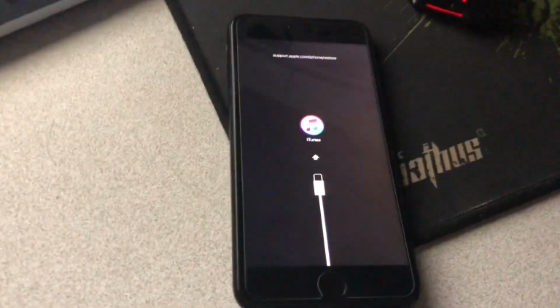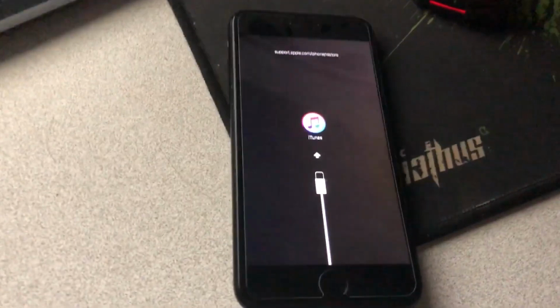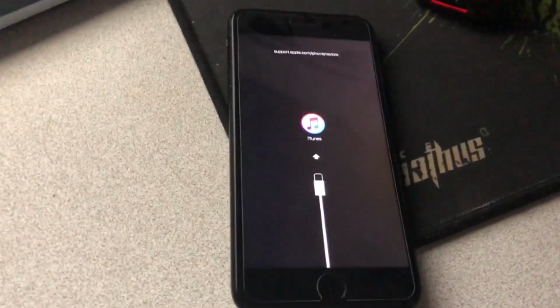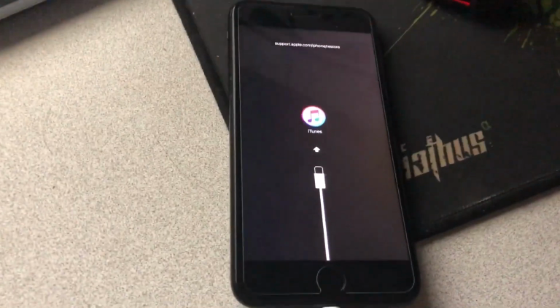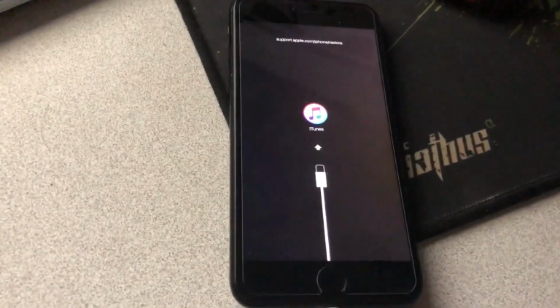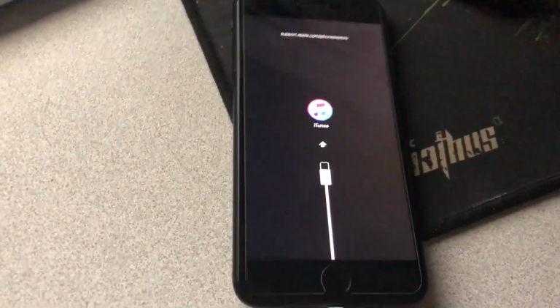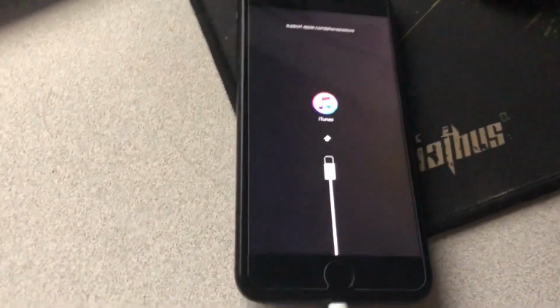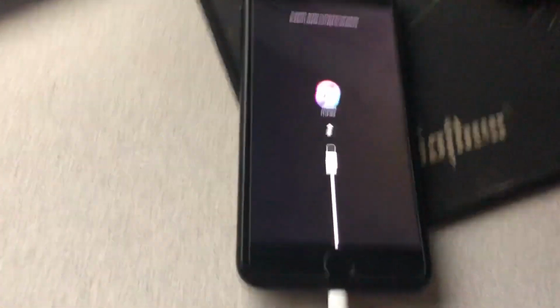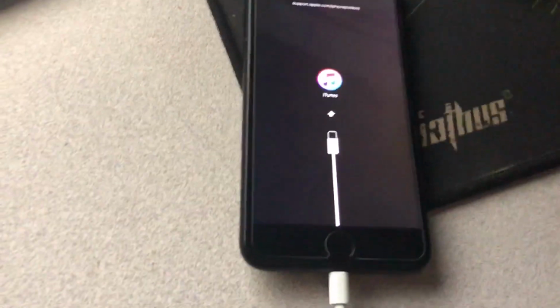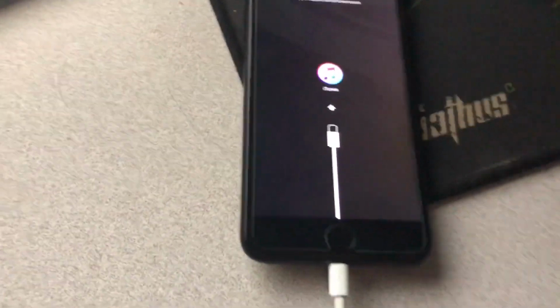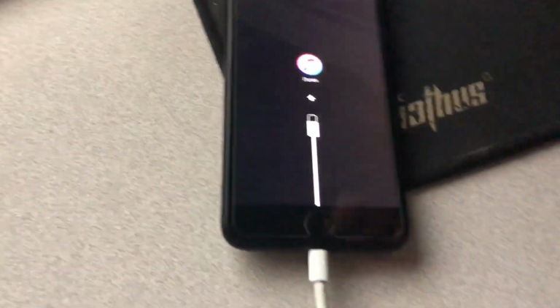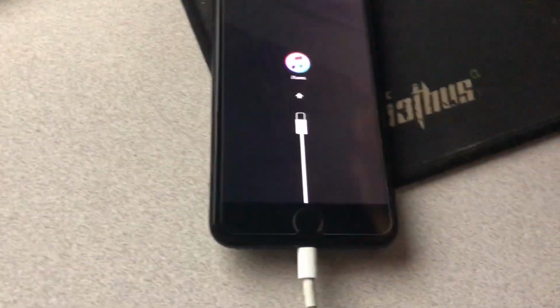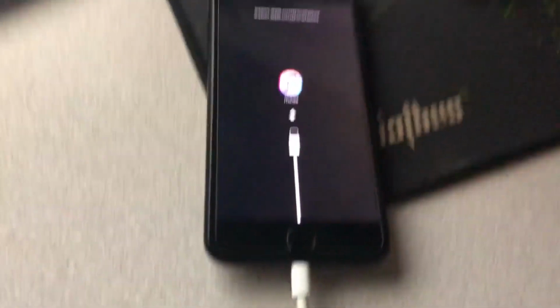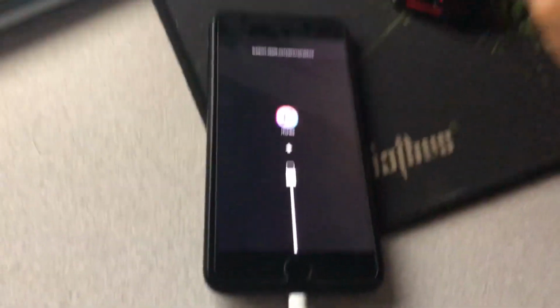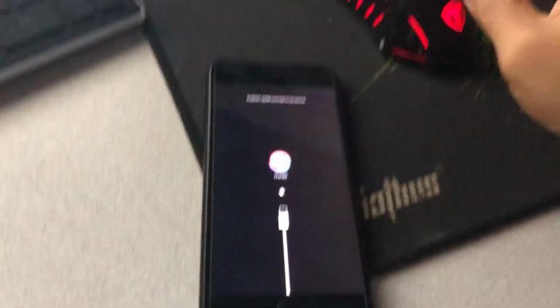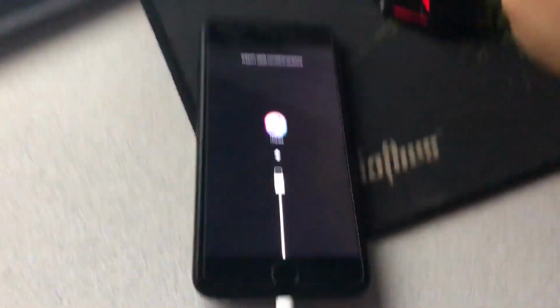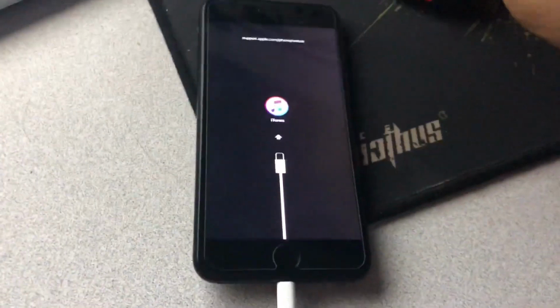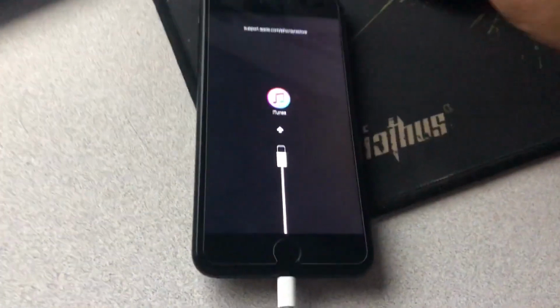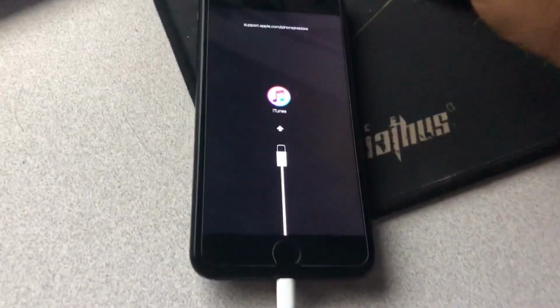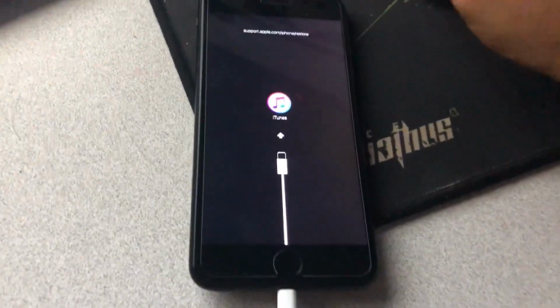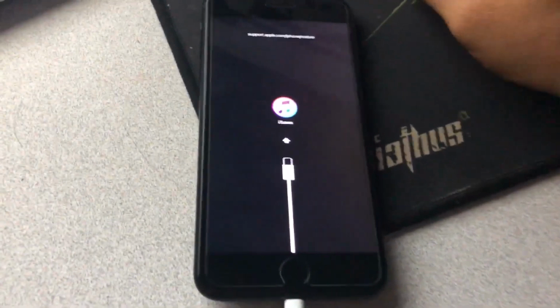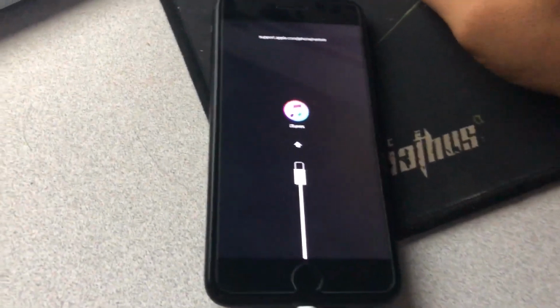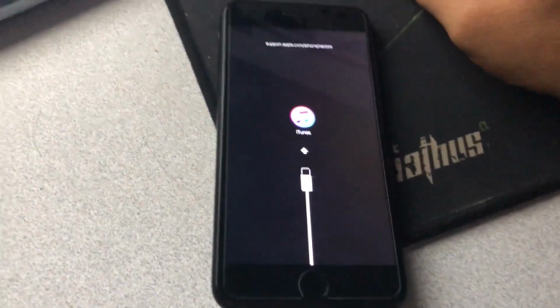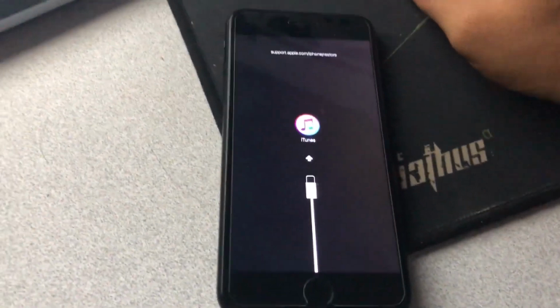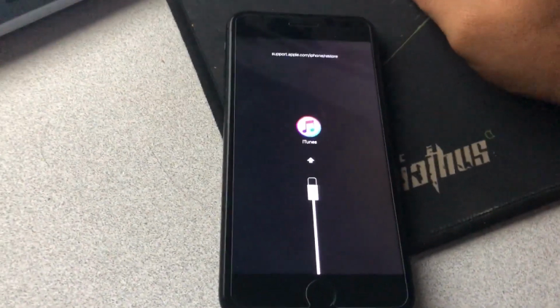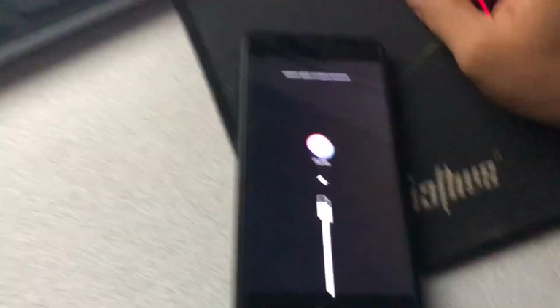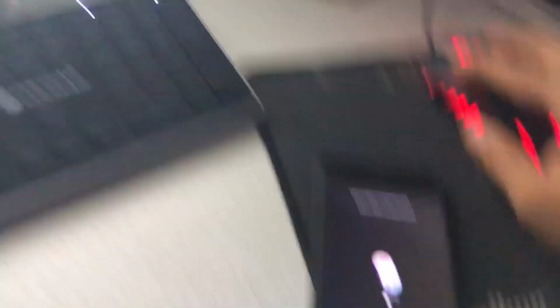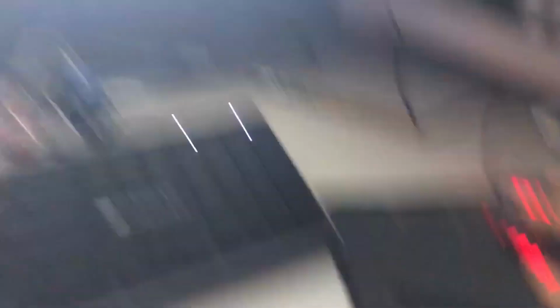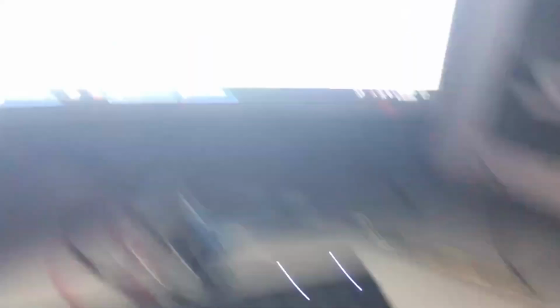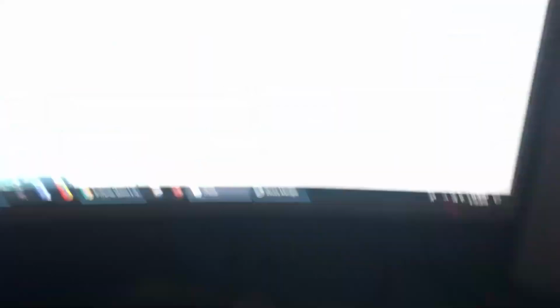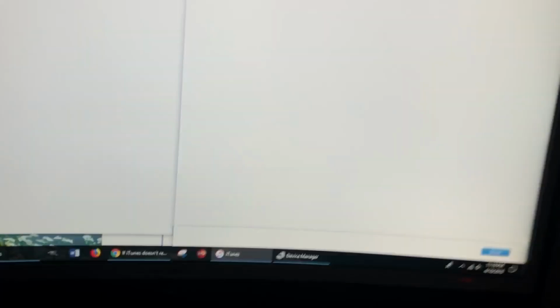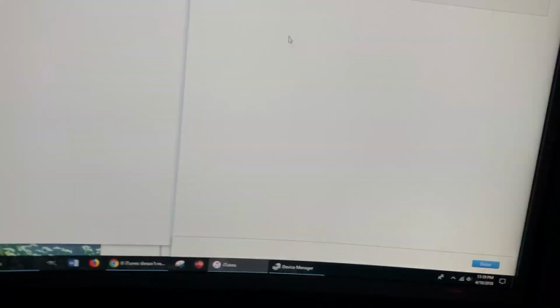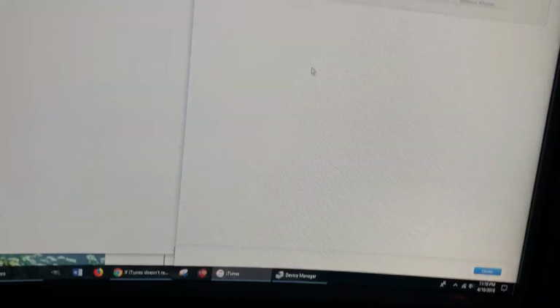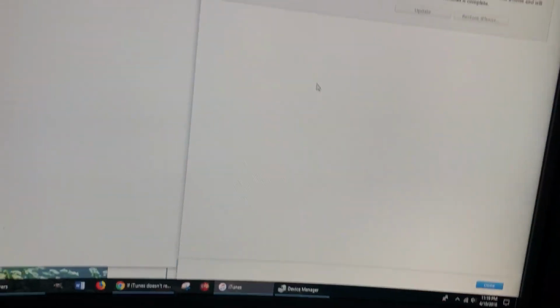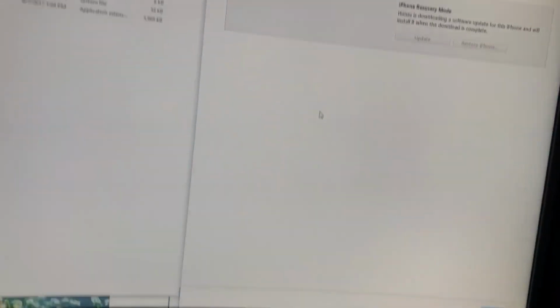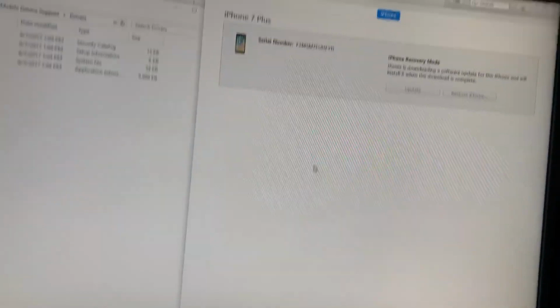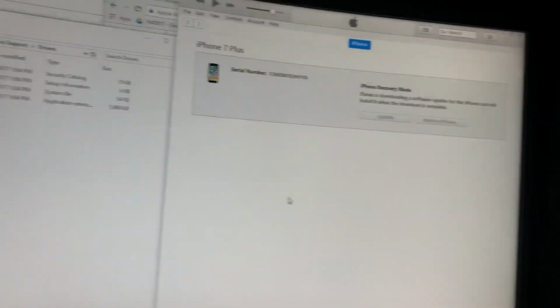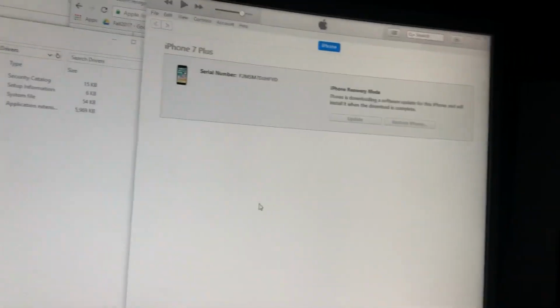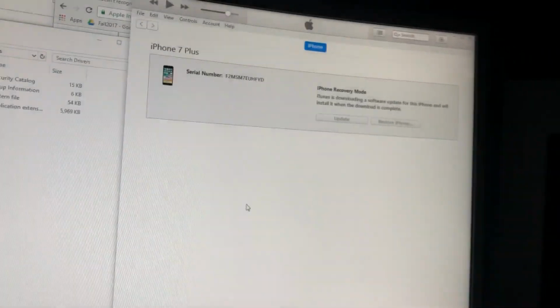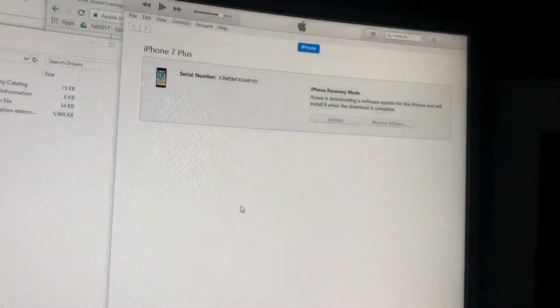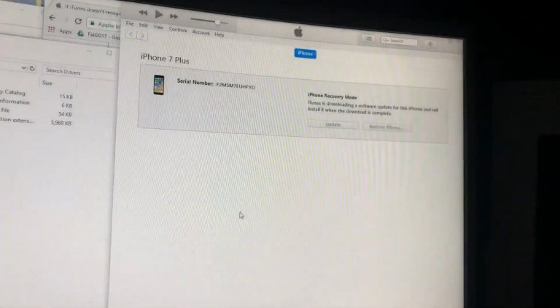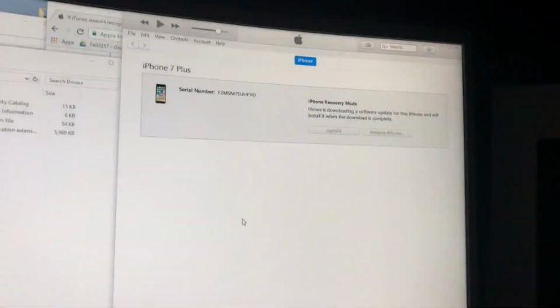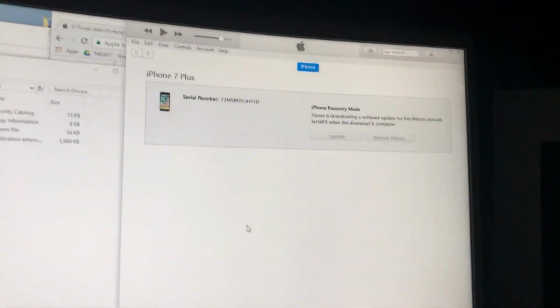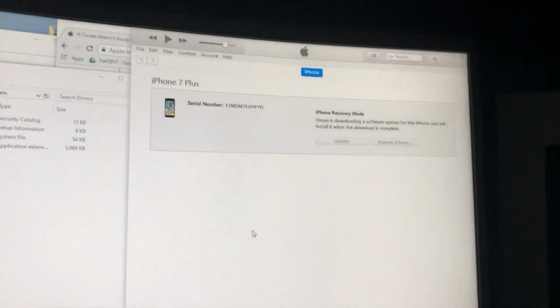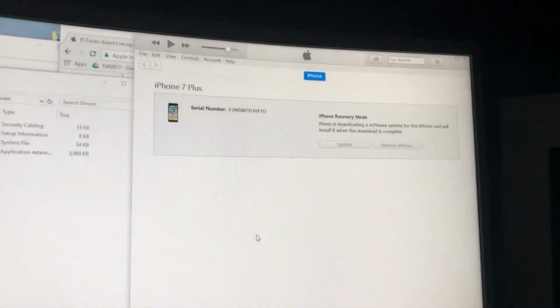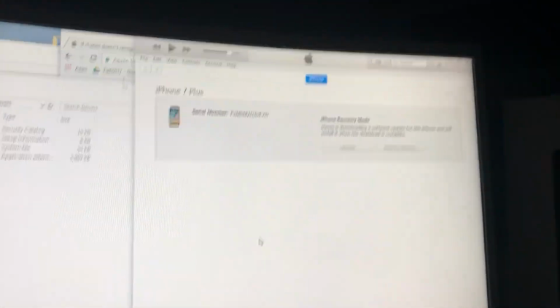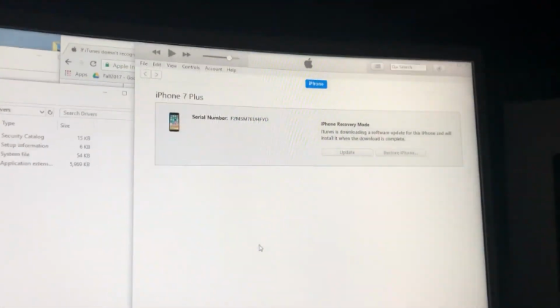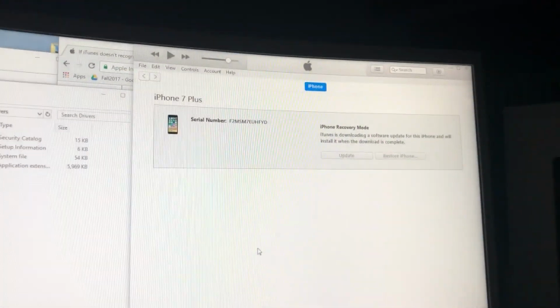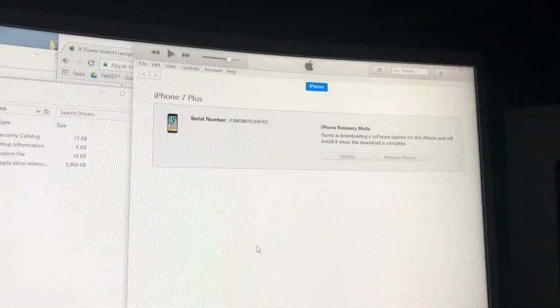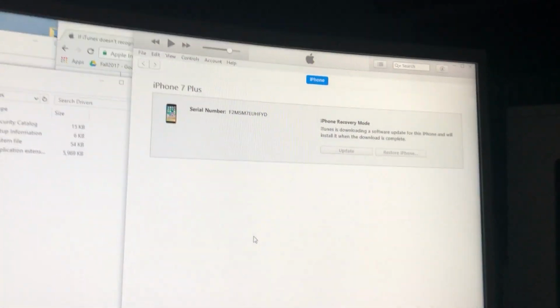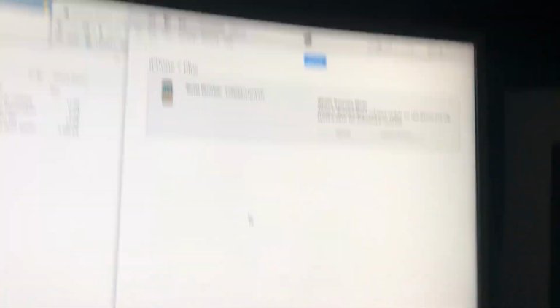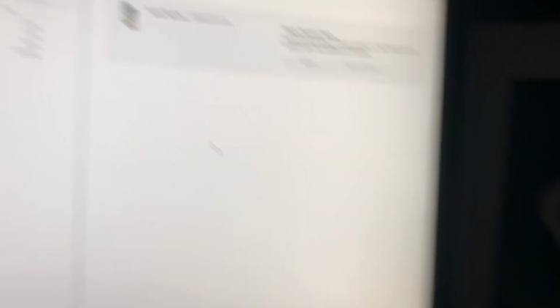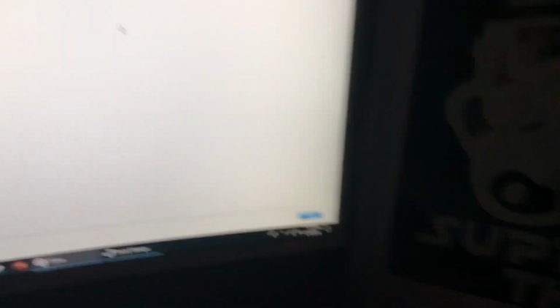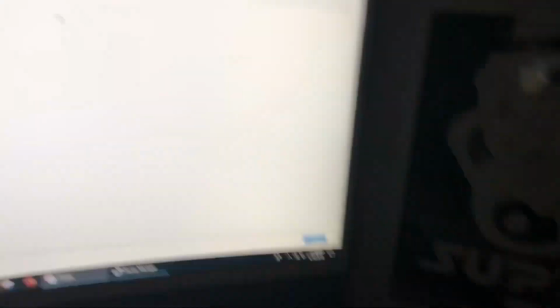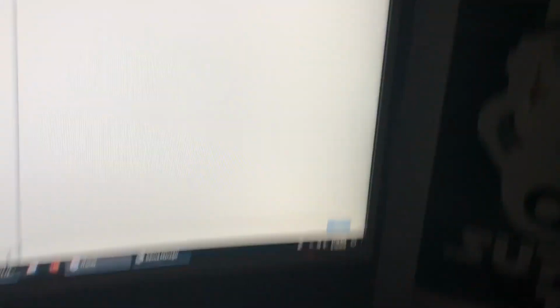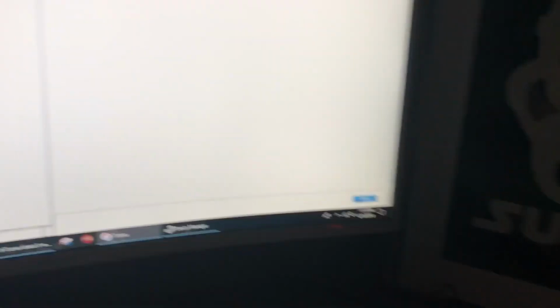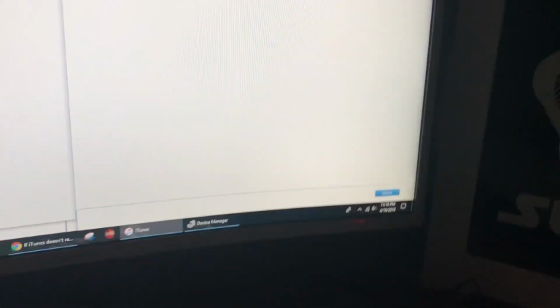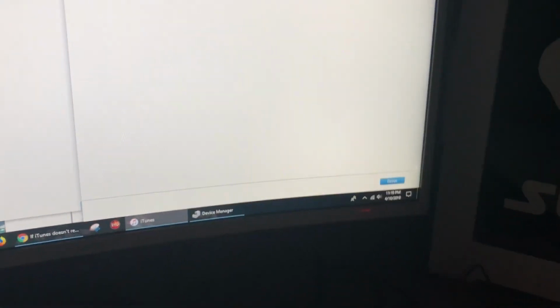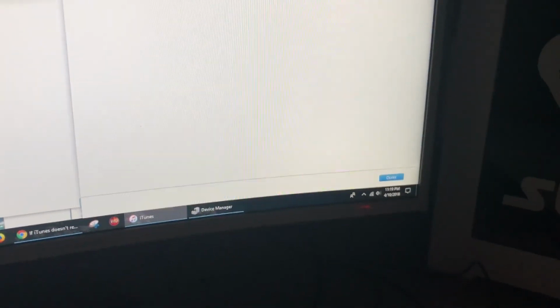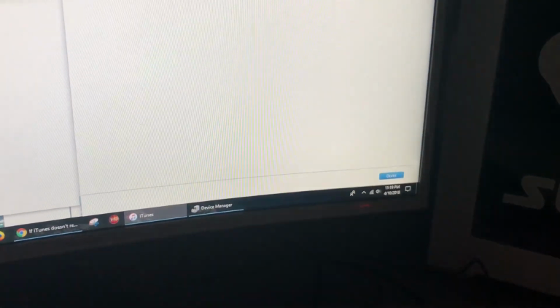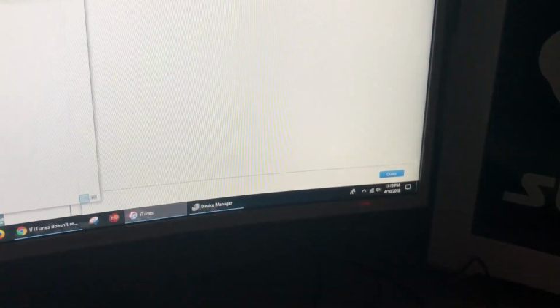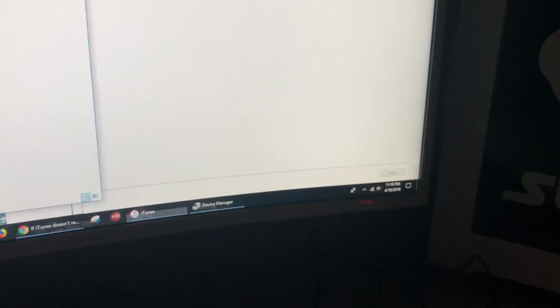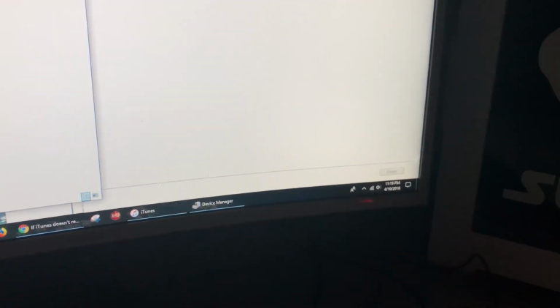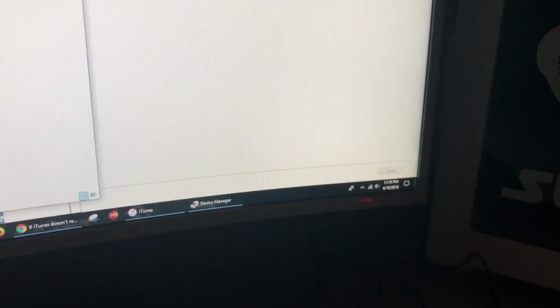Remember, restoring your iPhone via iTunes can resolve many issues, but it also means all data on the device will be erased.